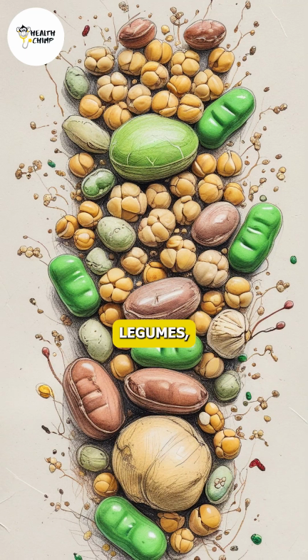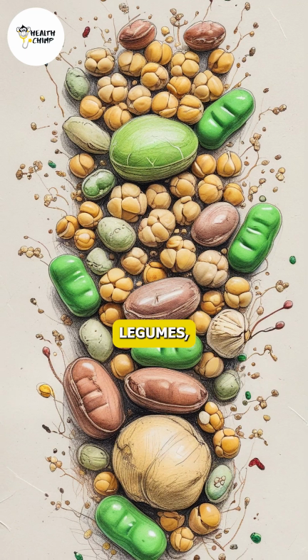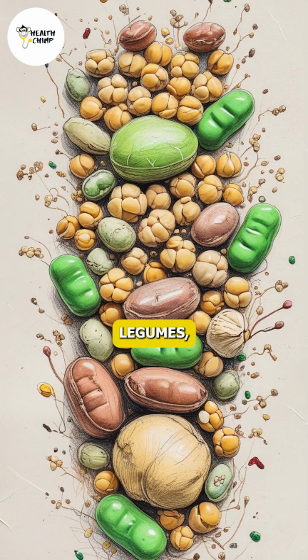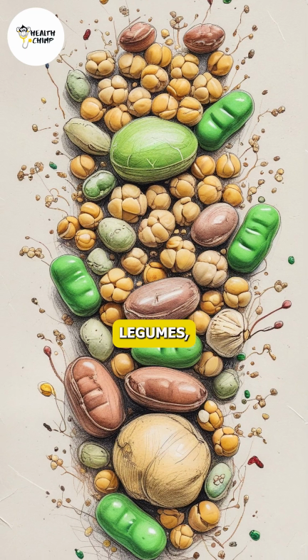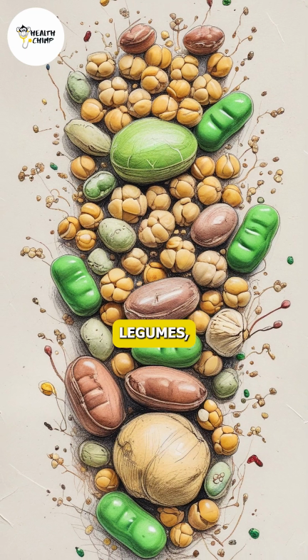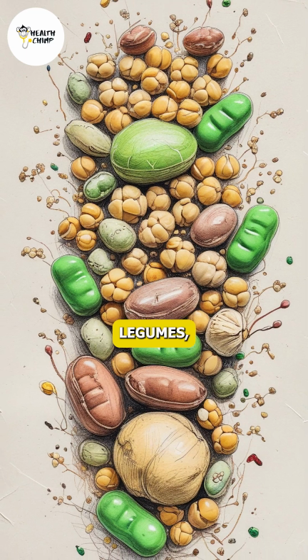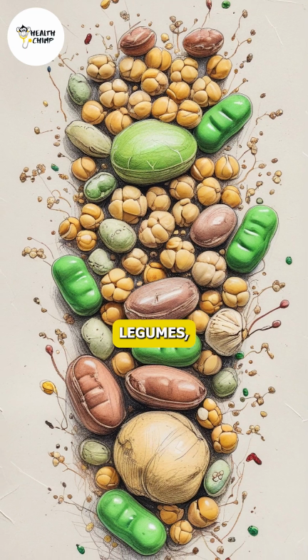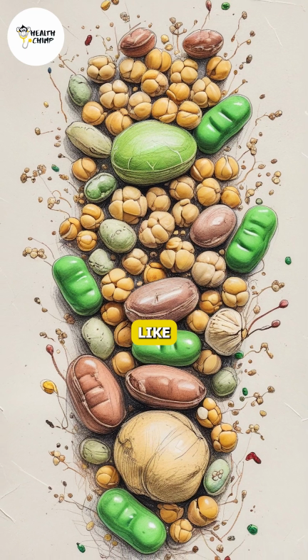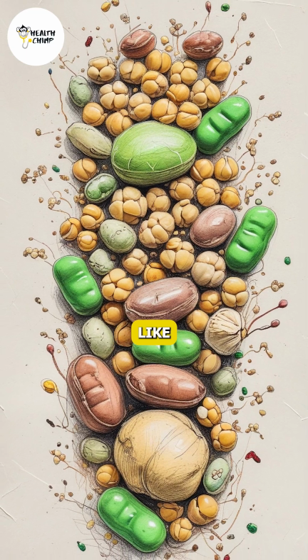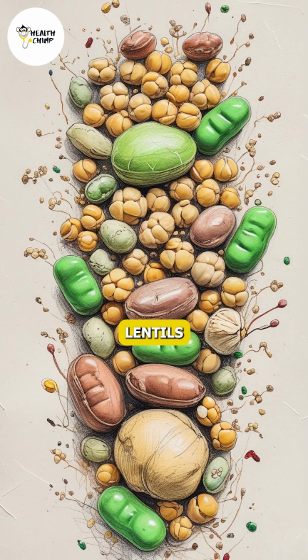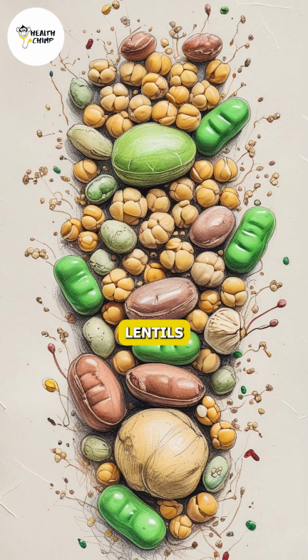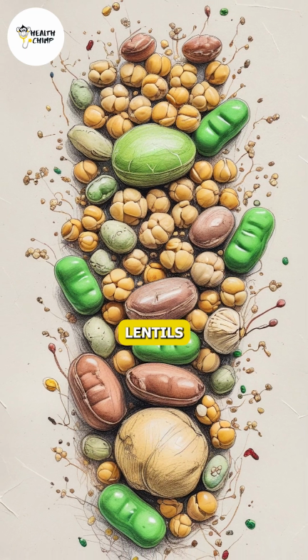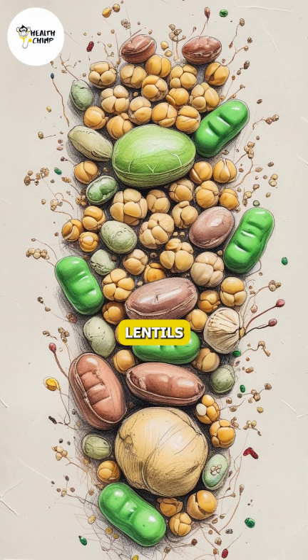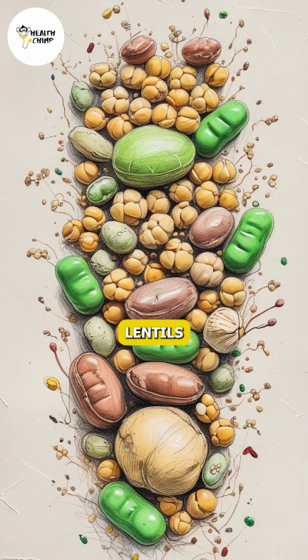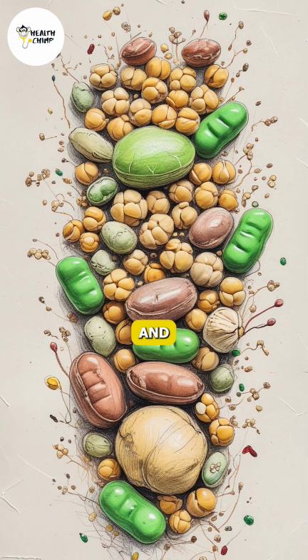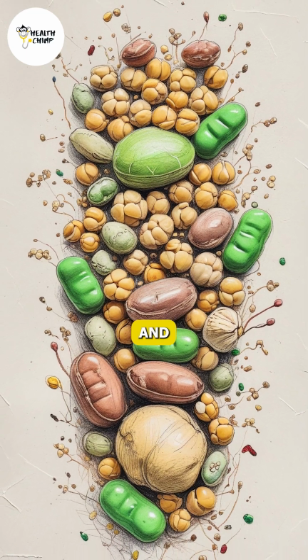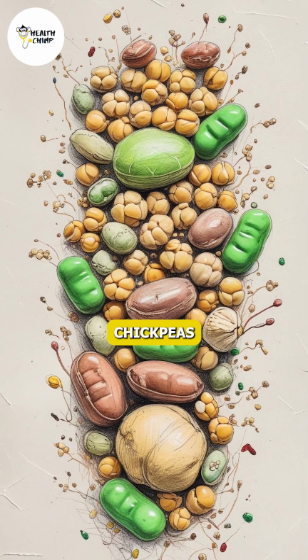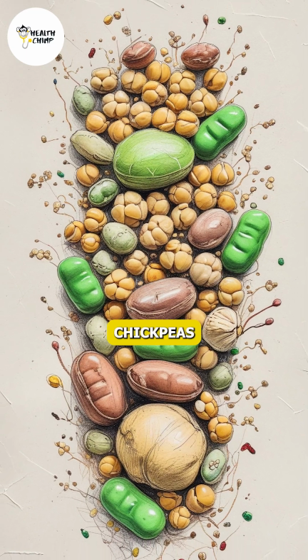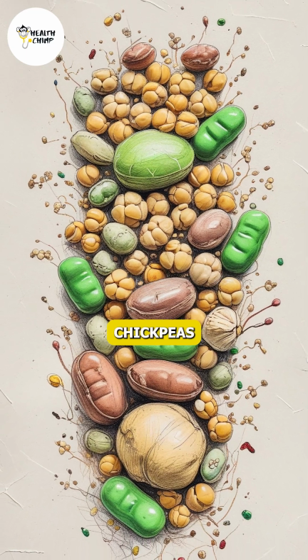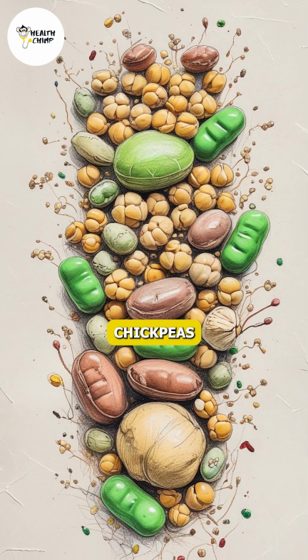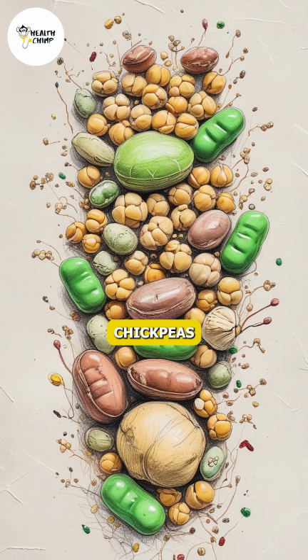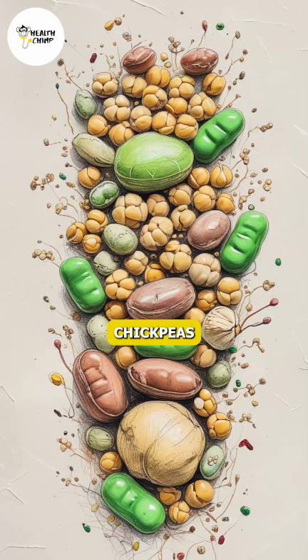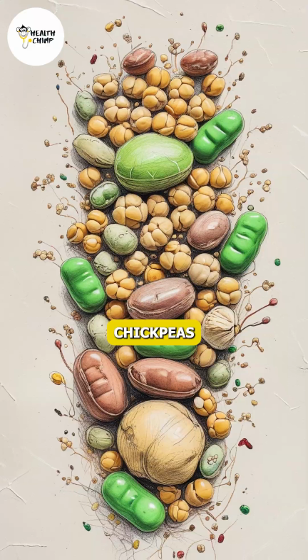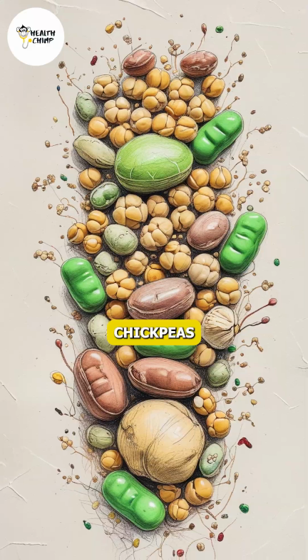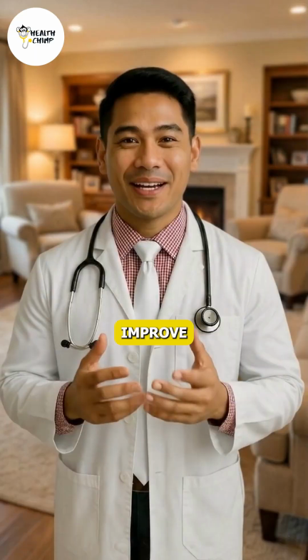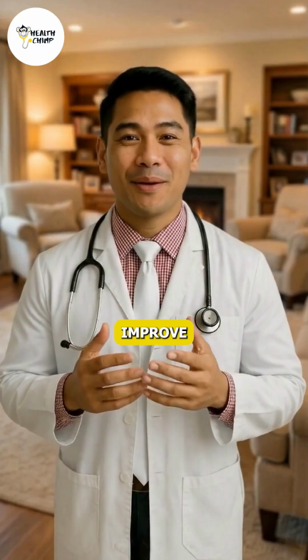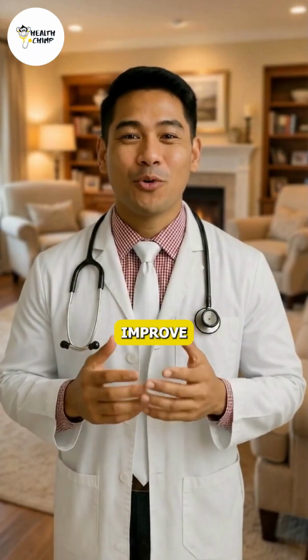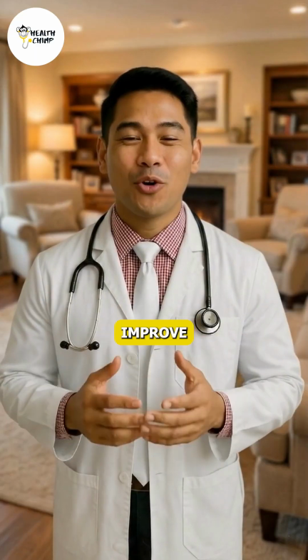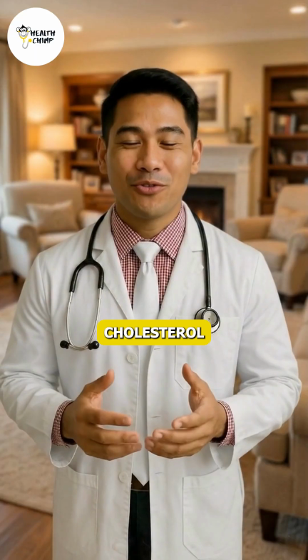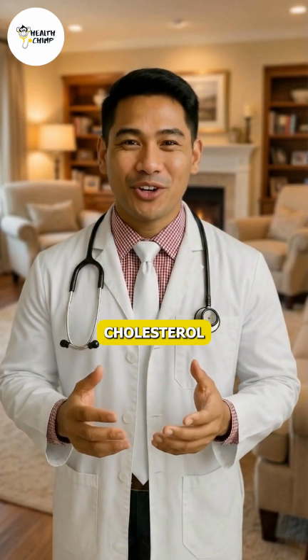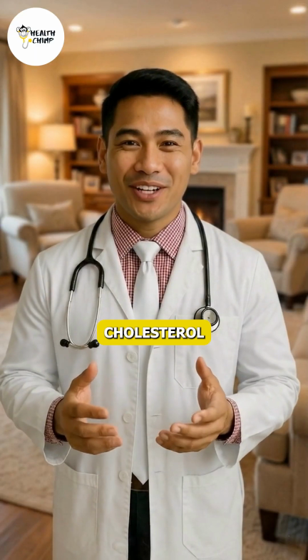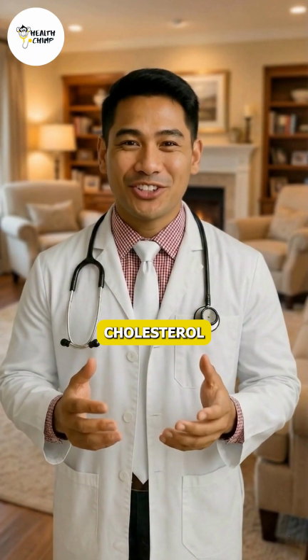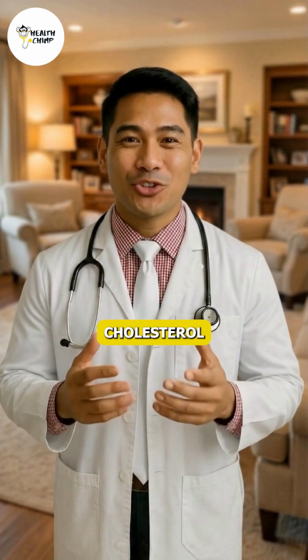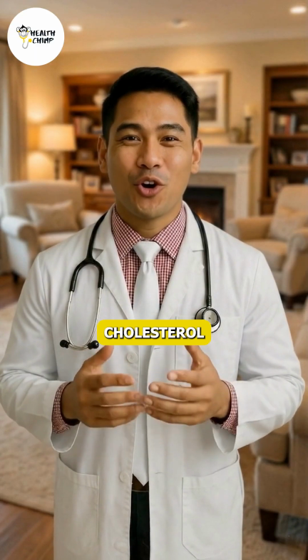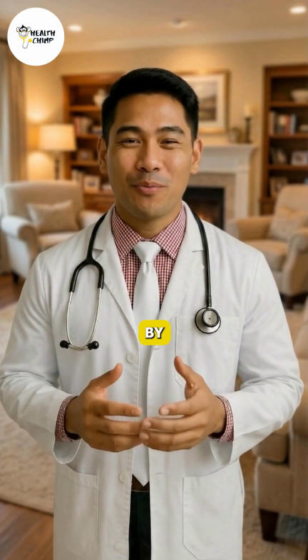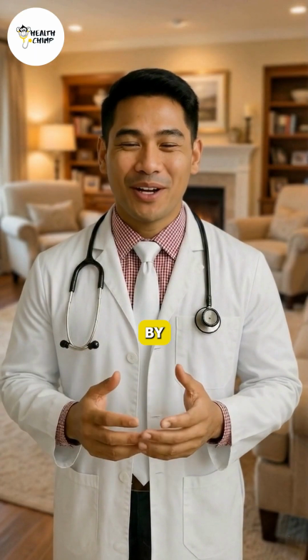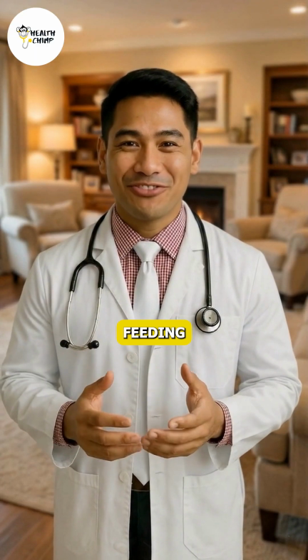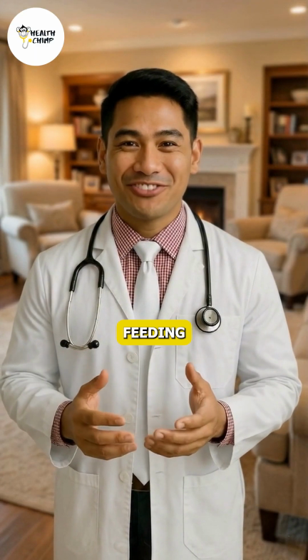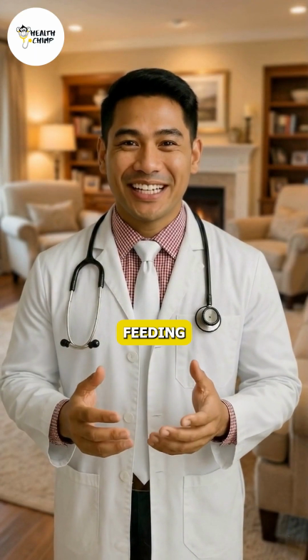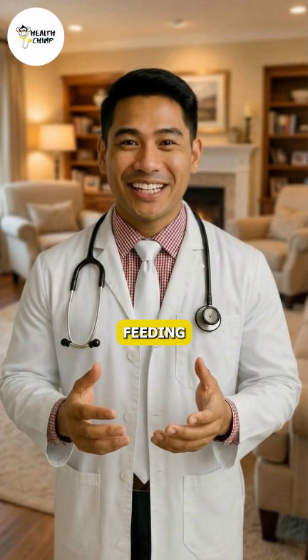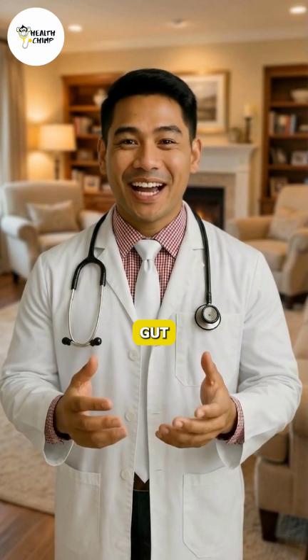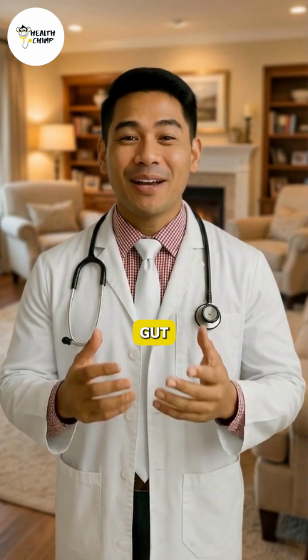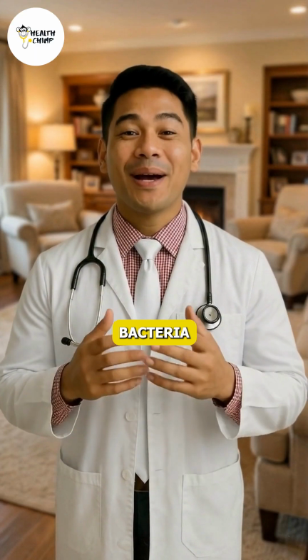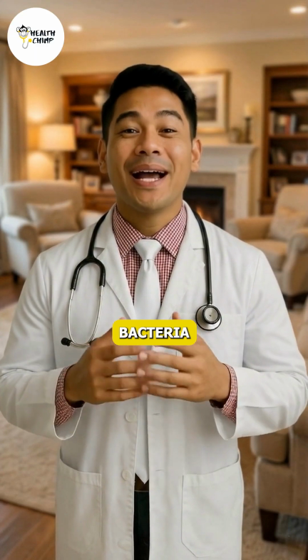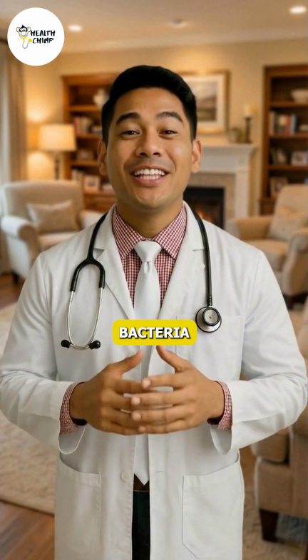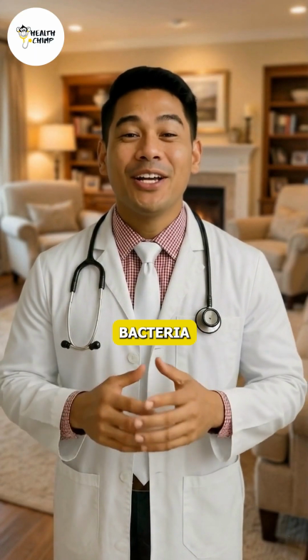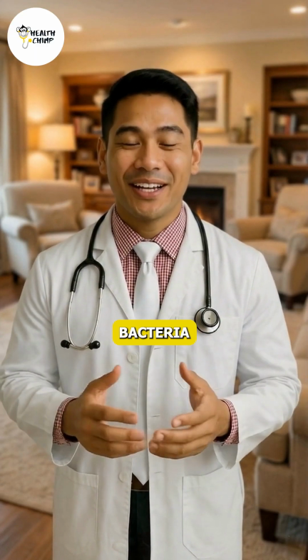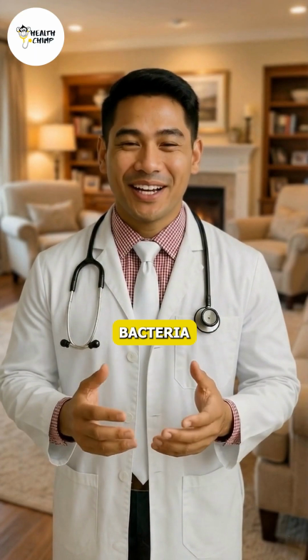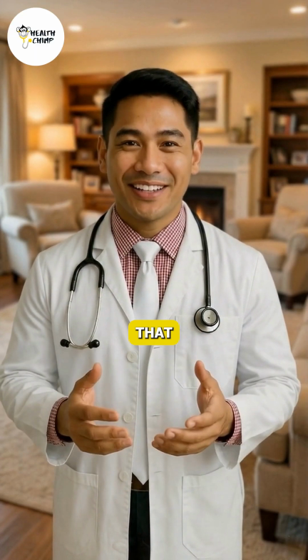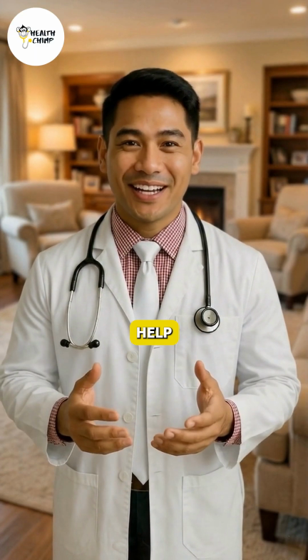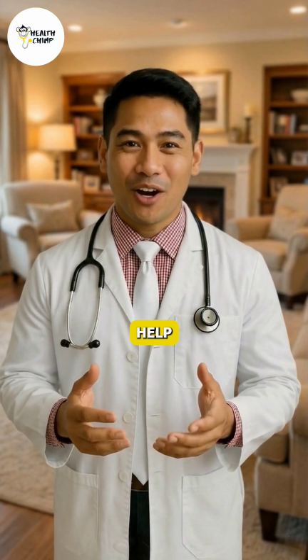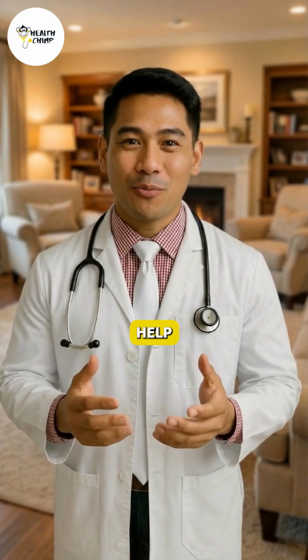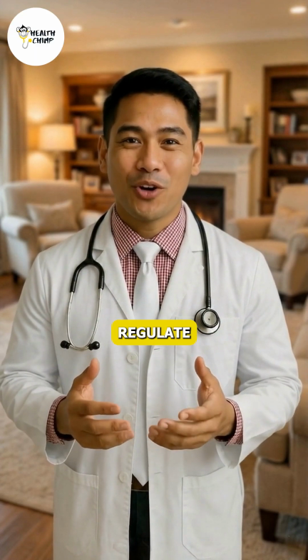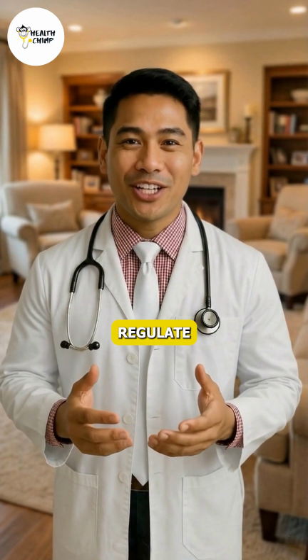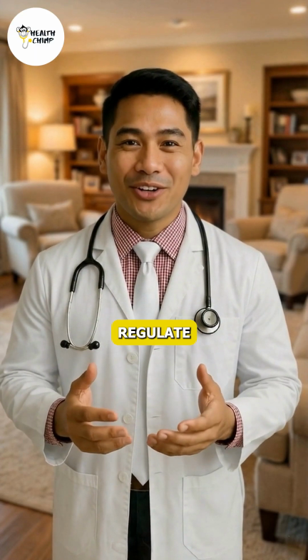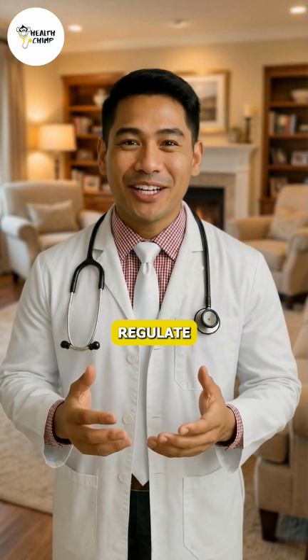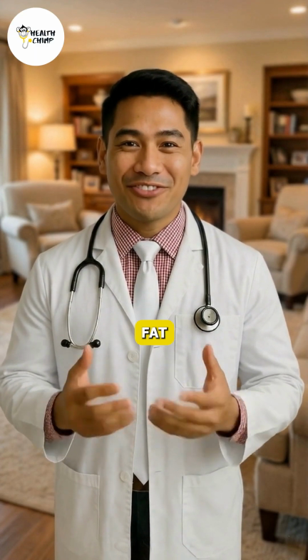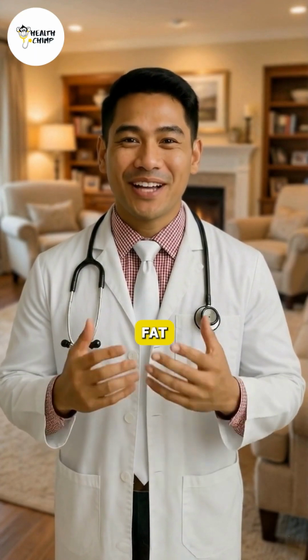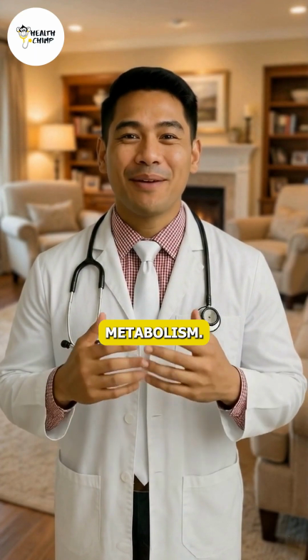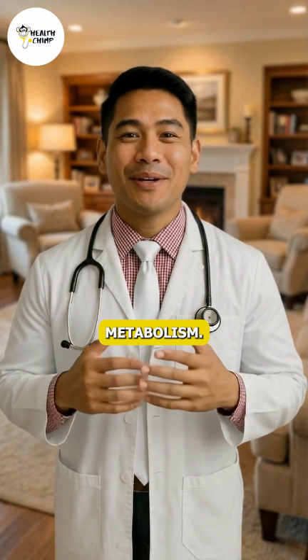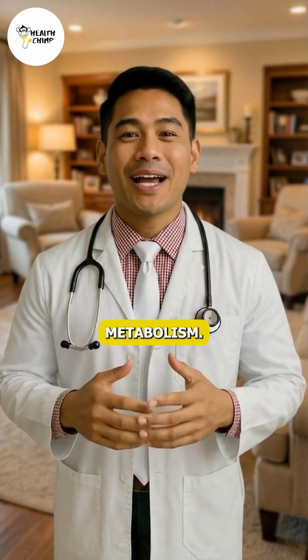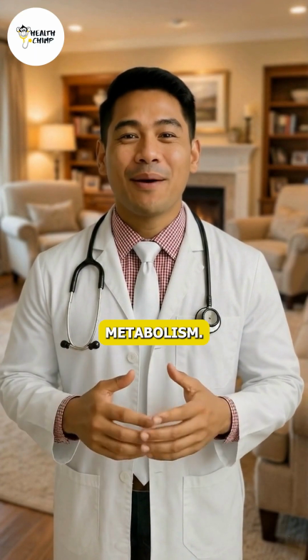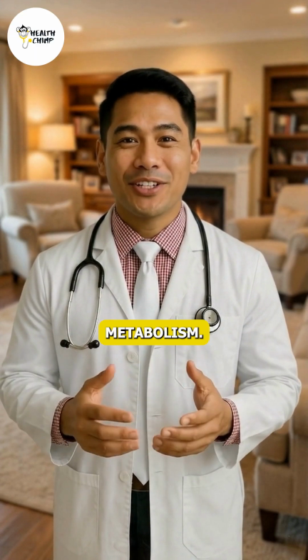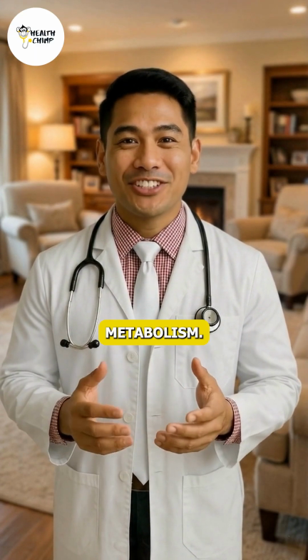Legumes, like lentils and chickpeas, improve cholesterol by feeding gut bacteria that help regulate fat metabolism.